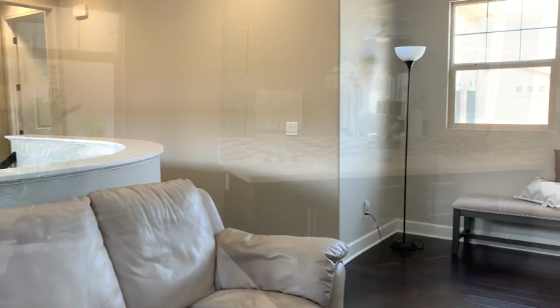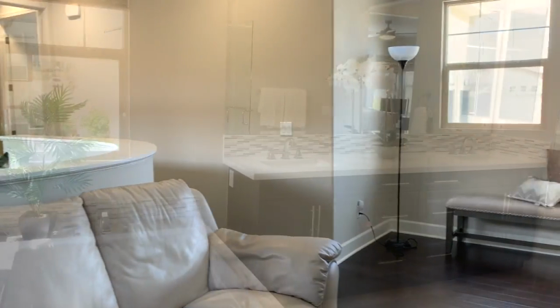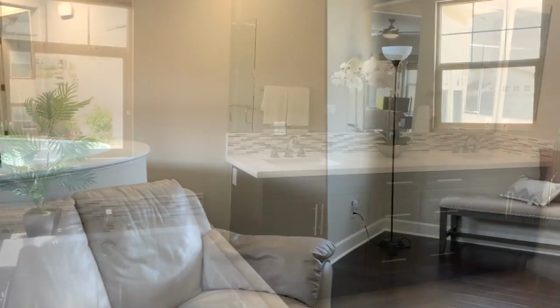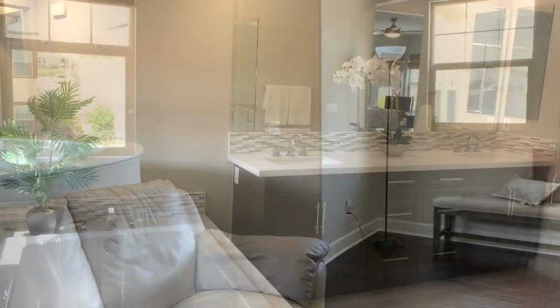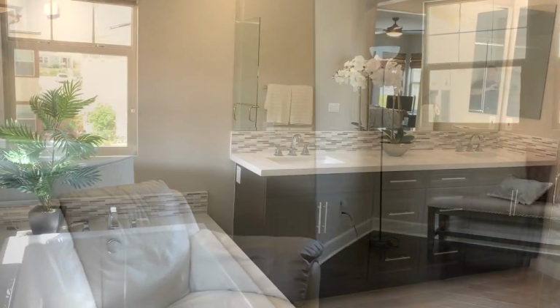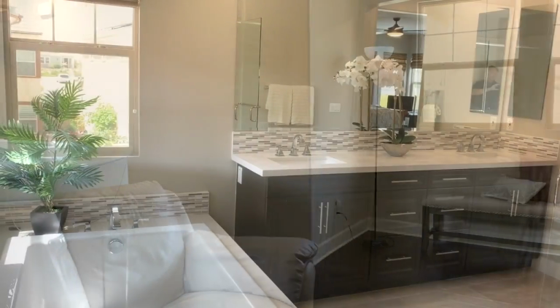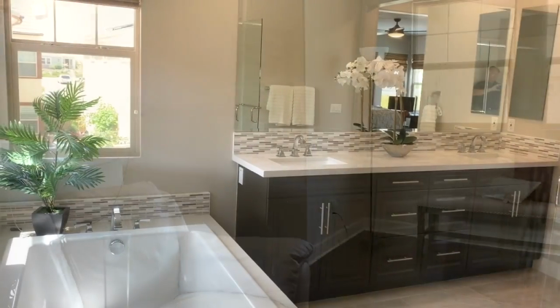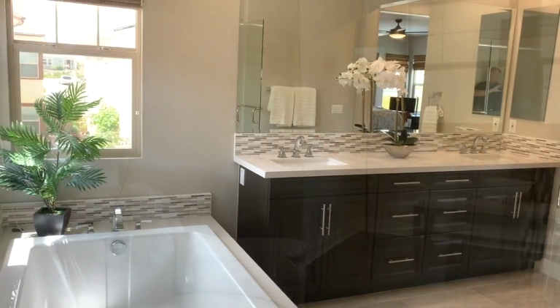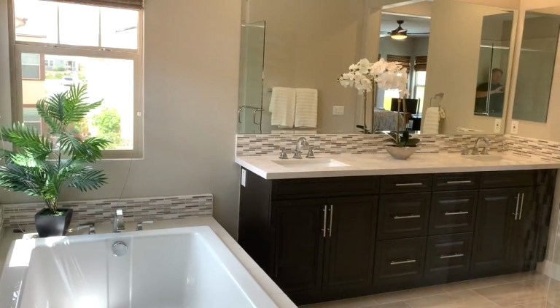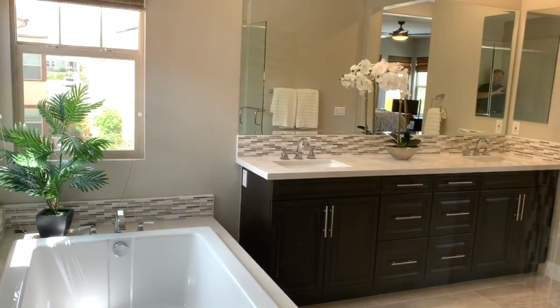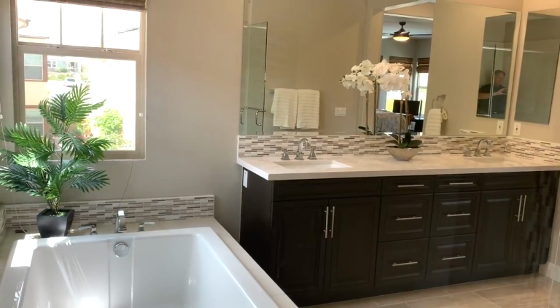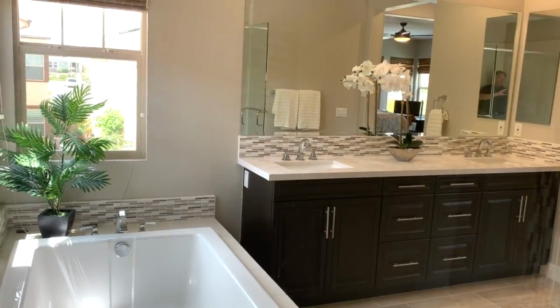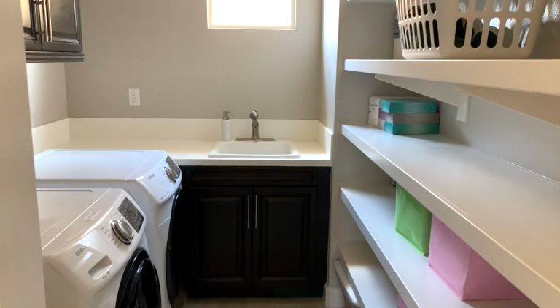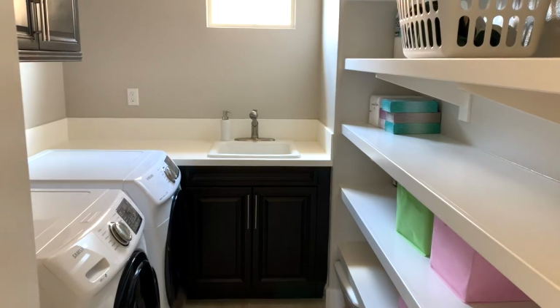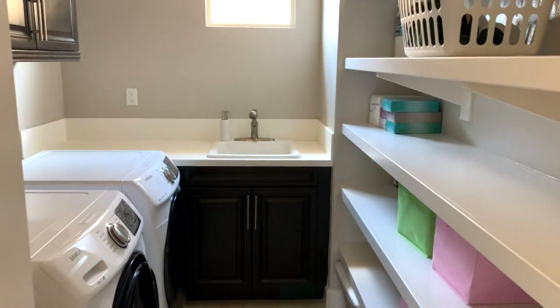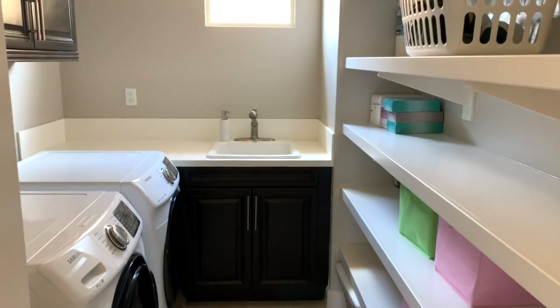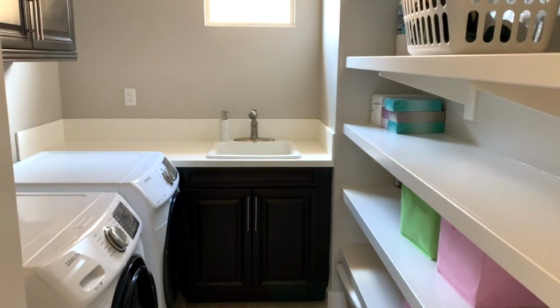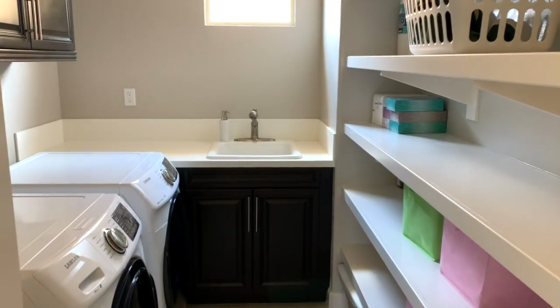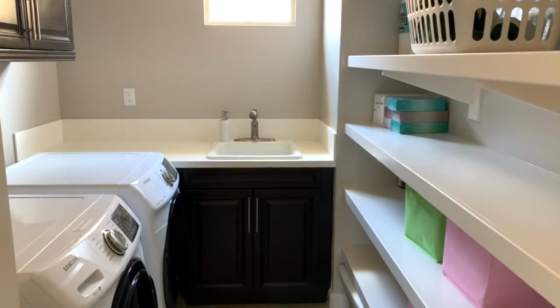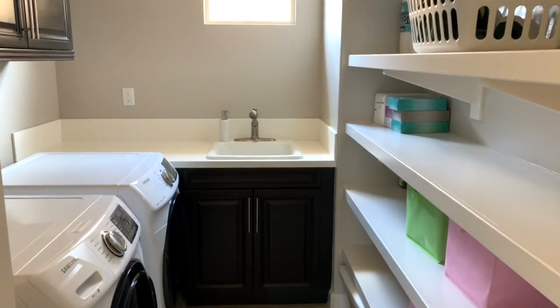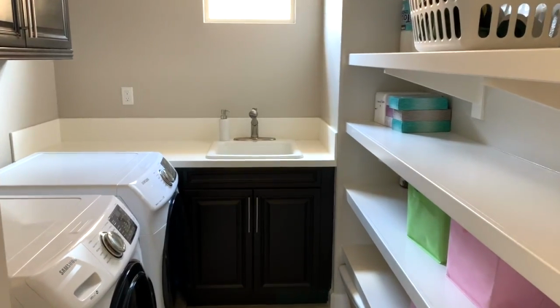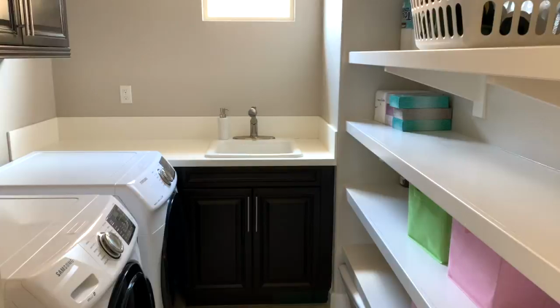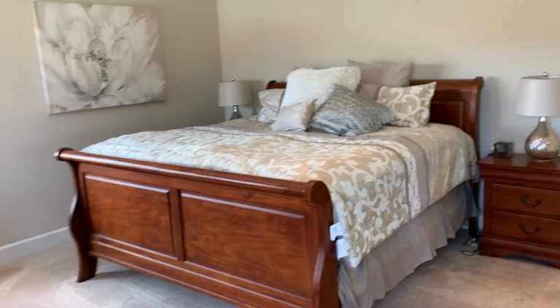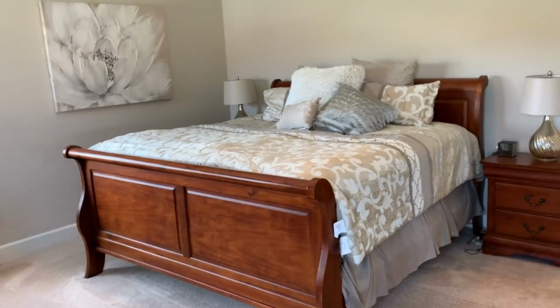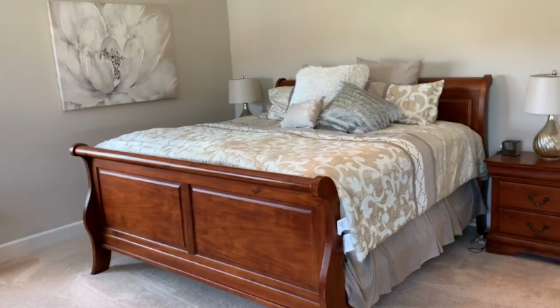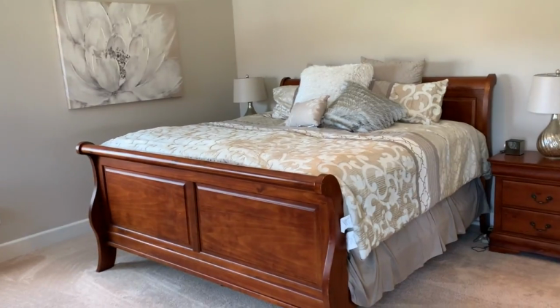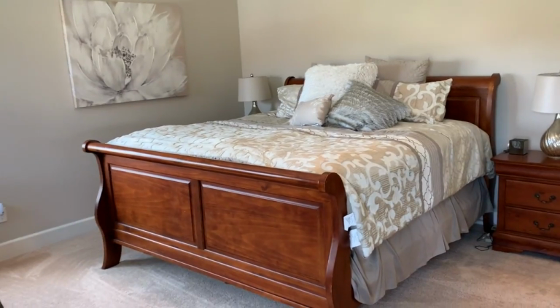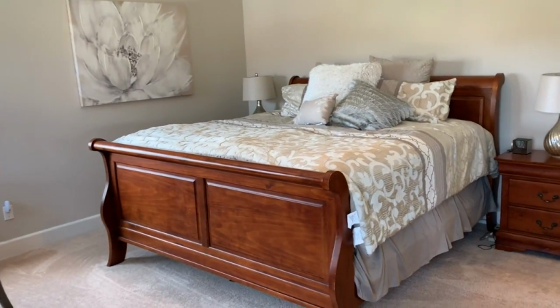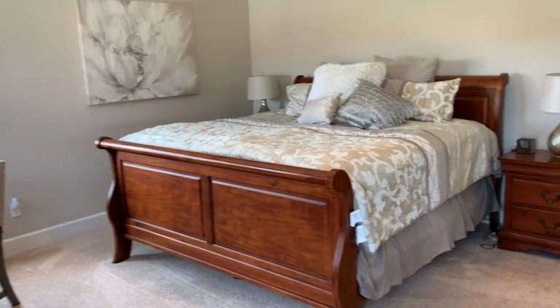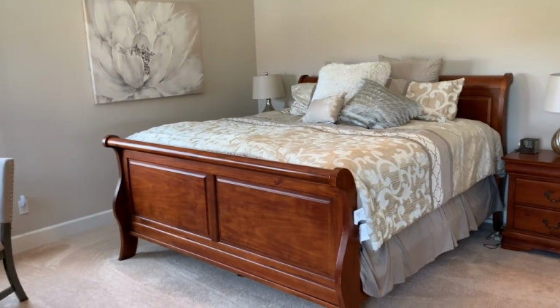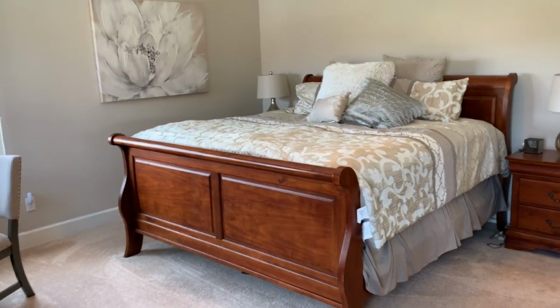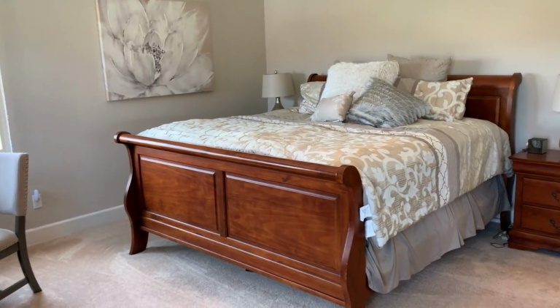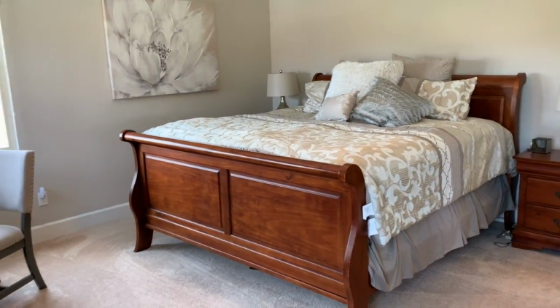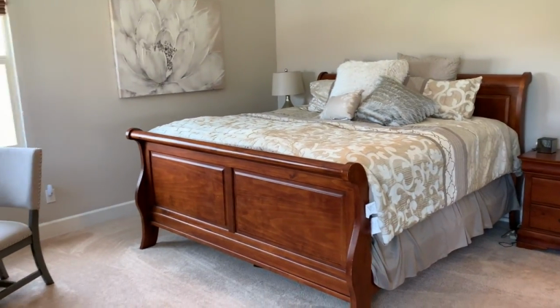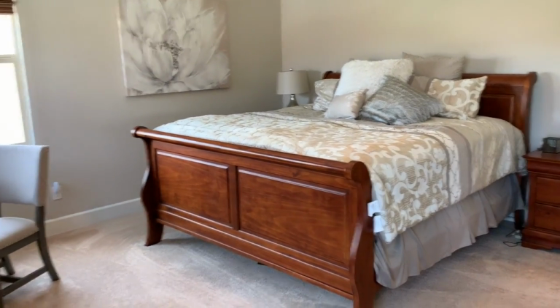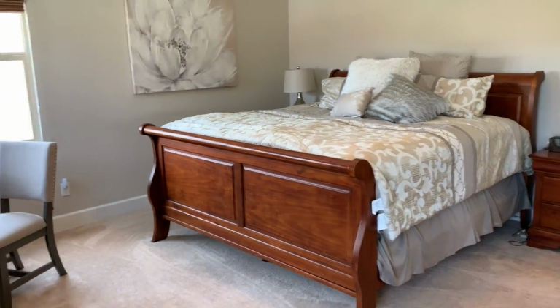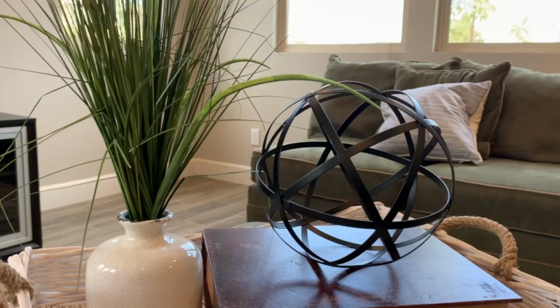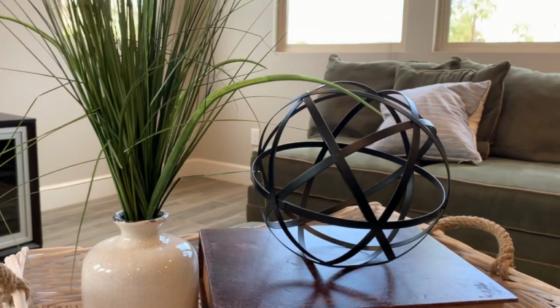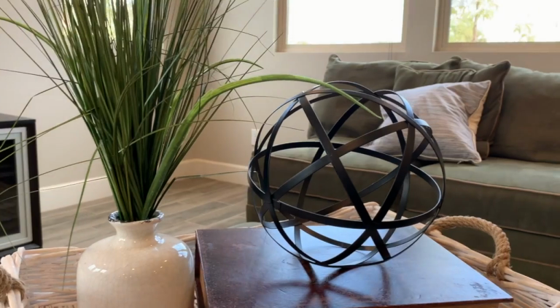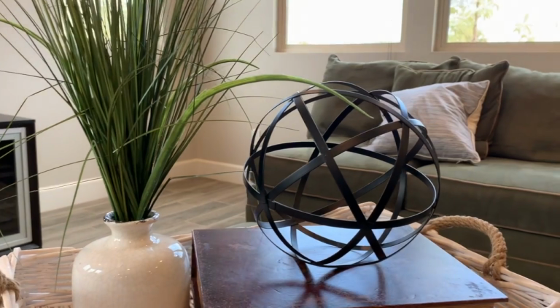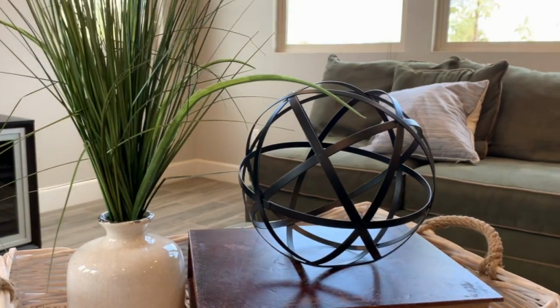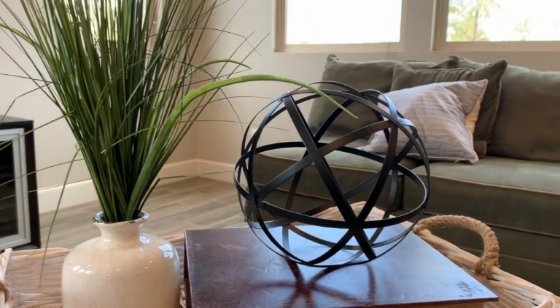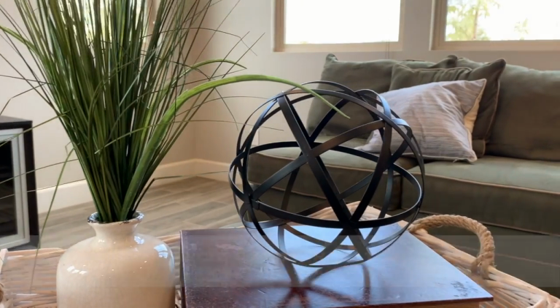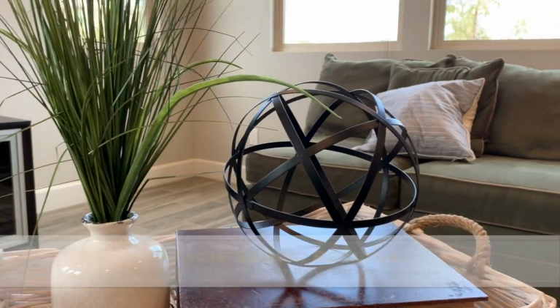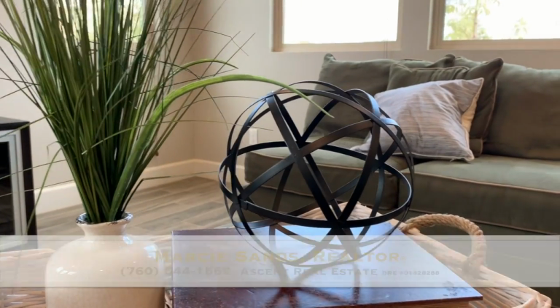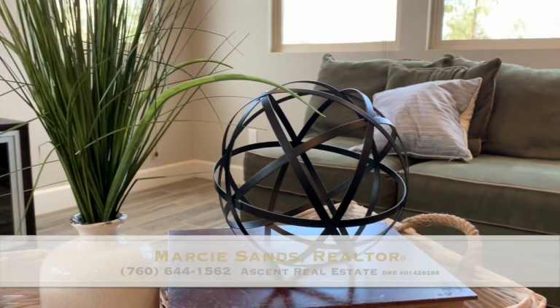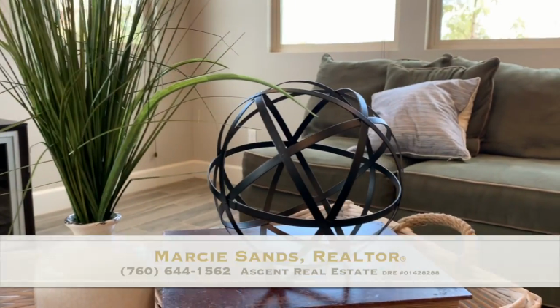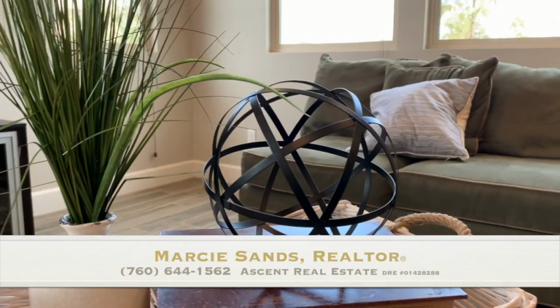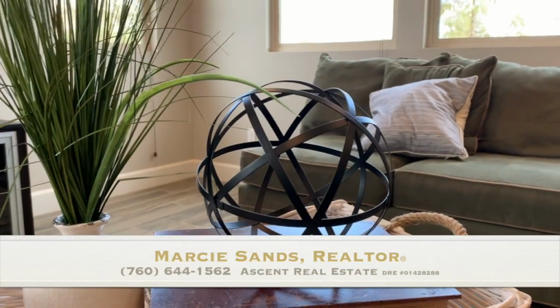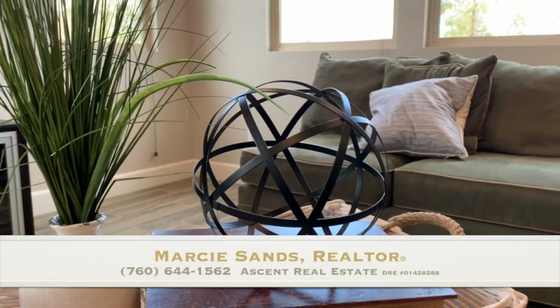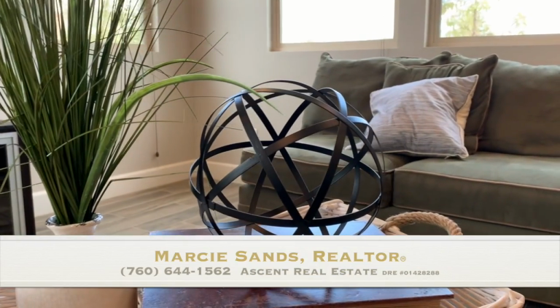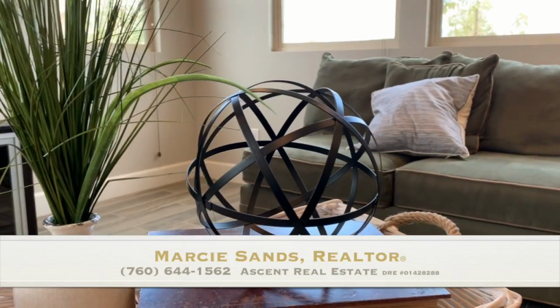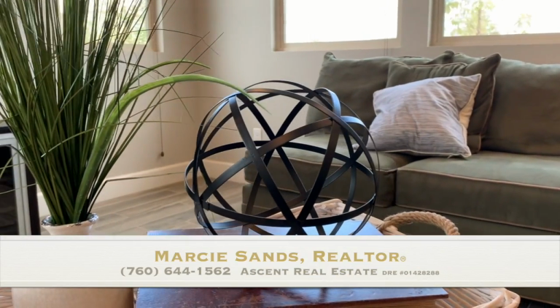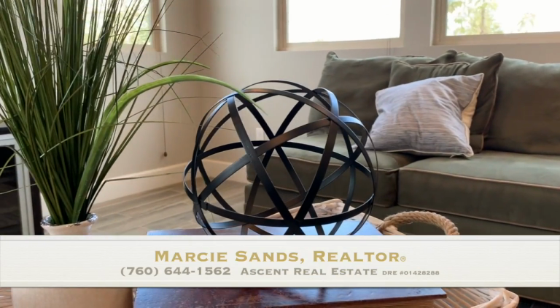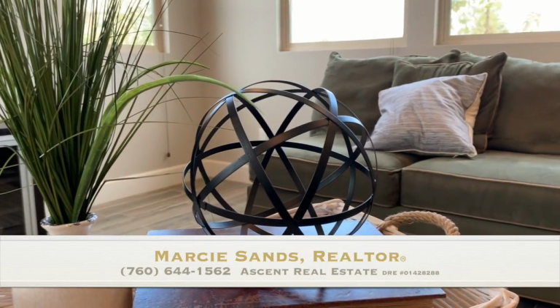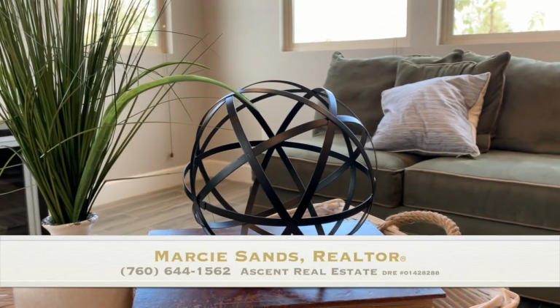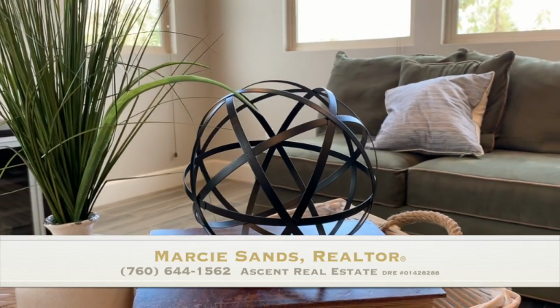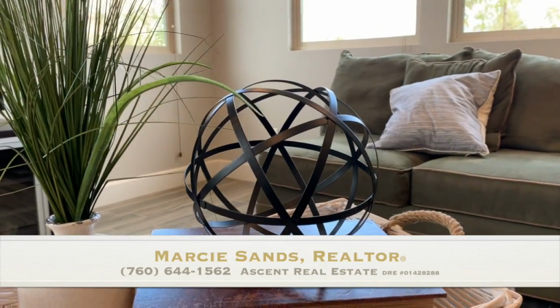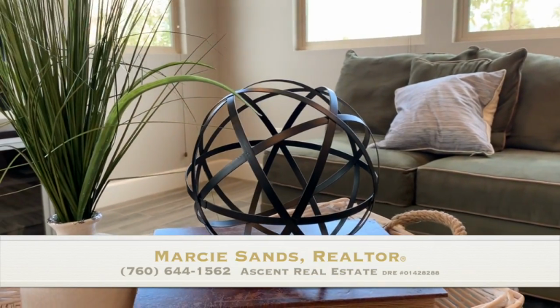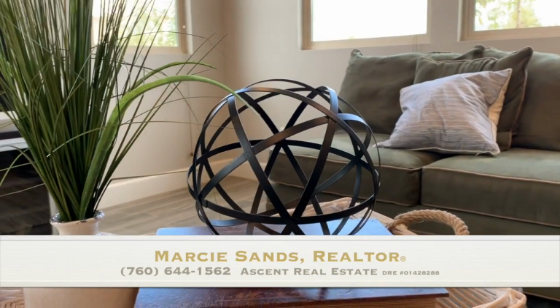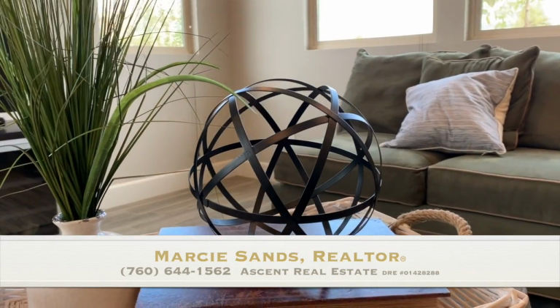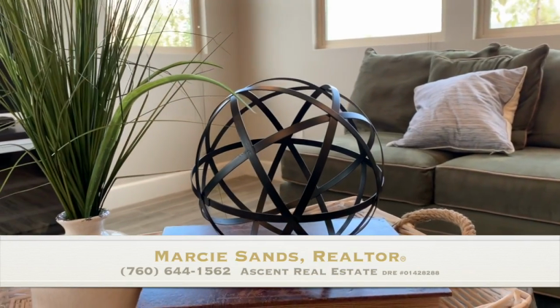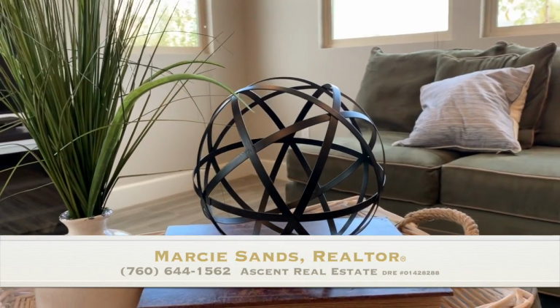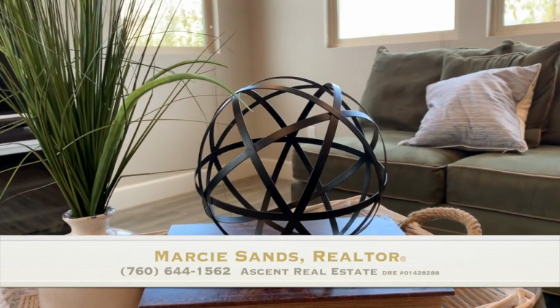For information, please call me, Marcy Sands, at 760-644-1562.